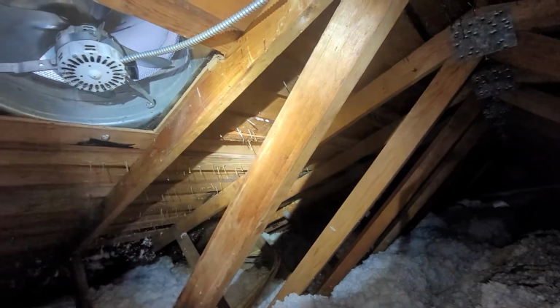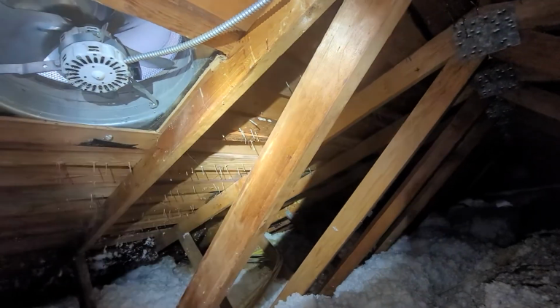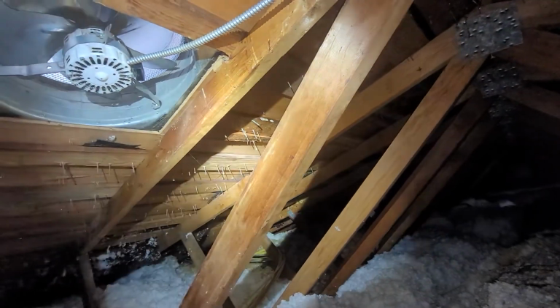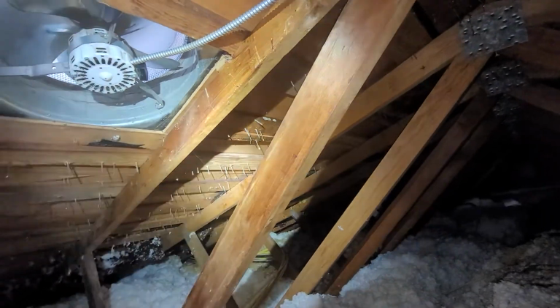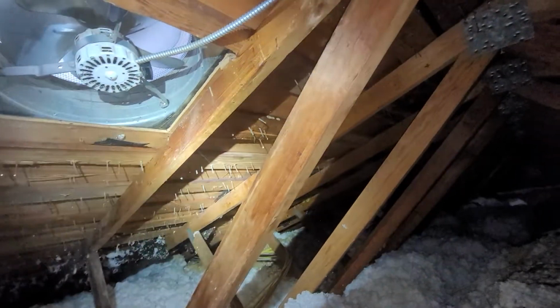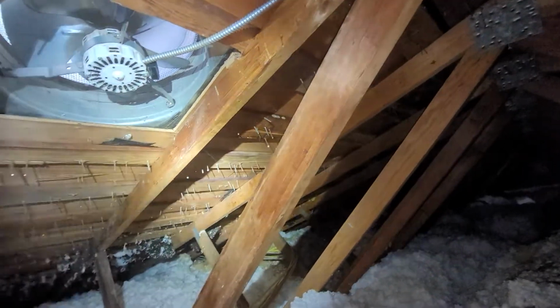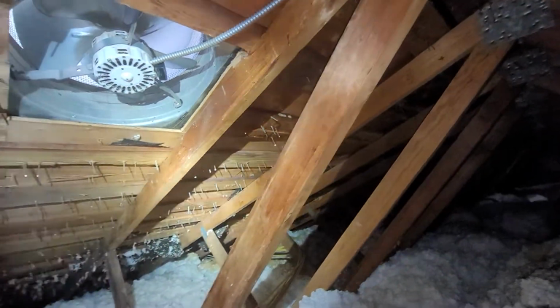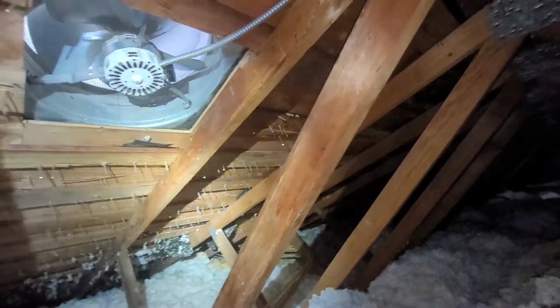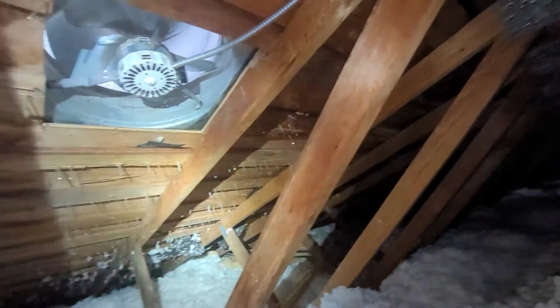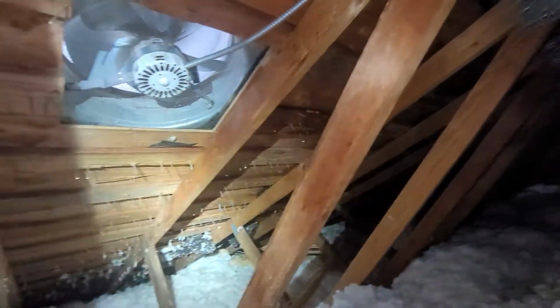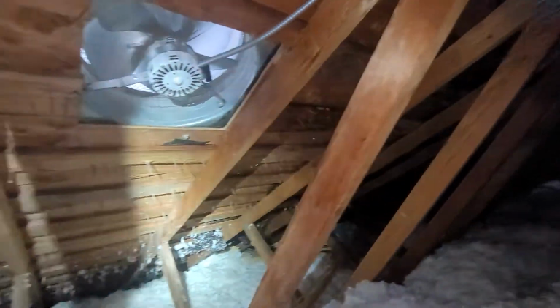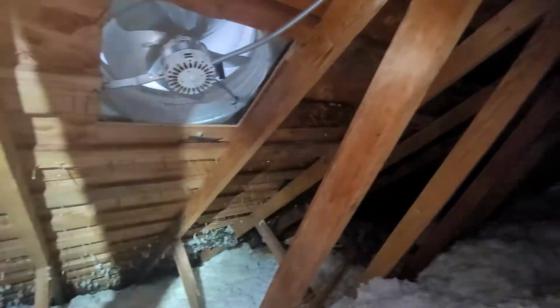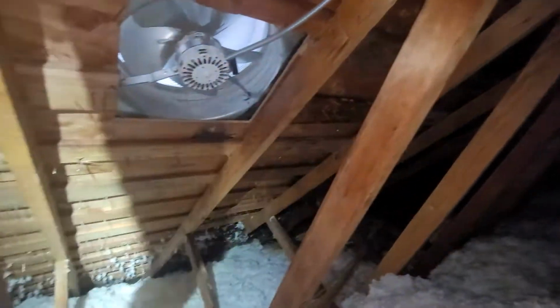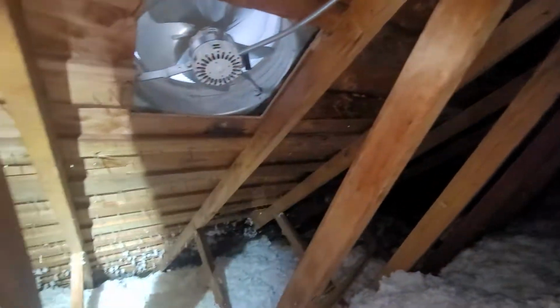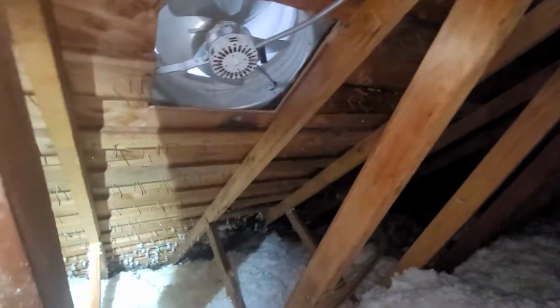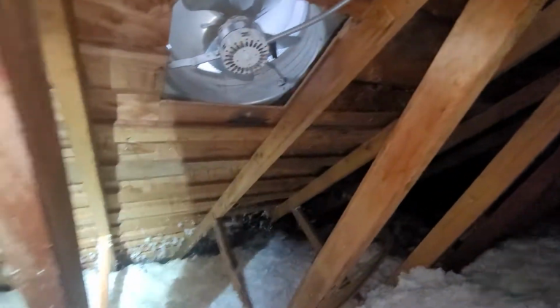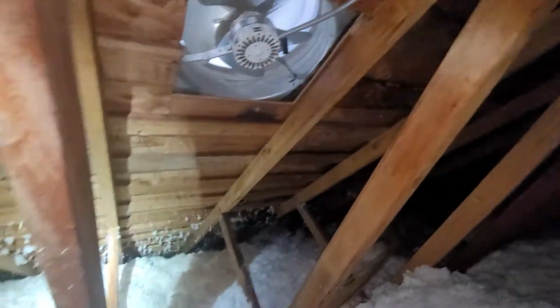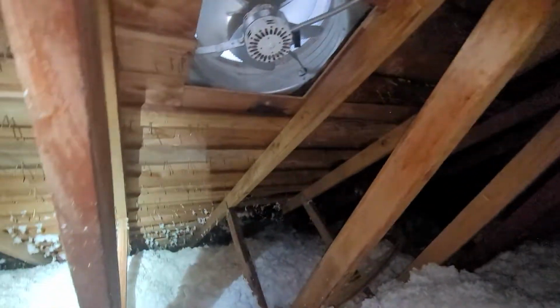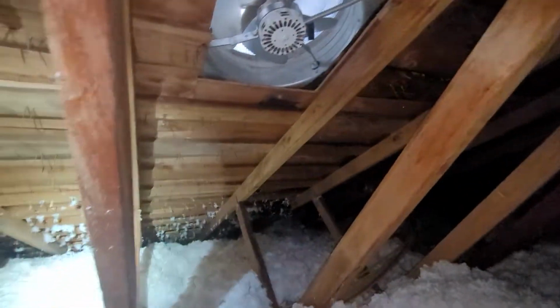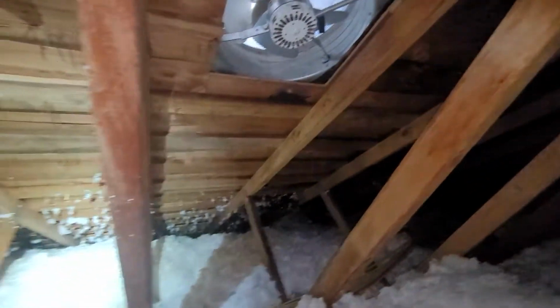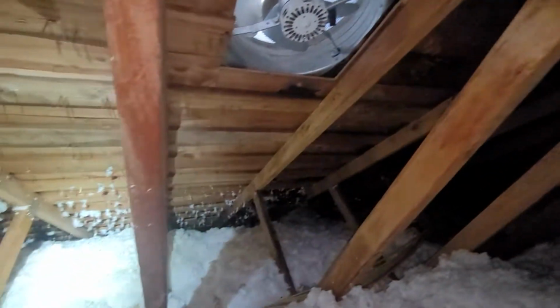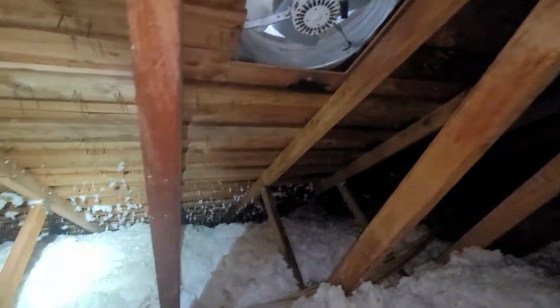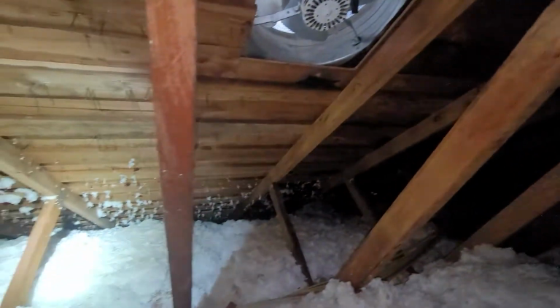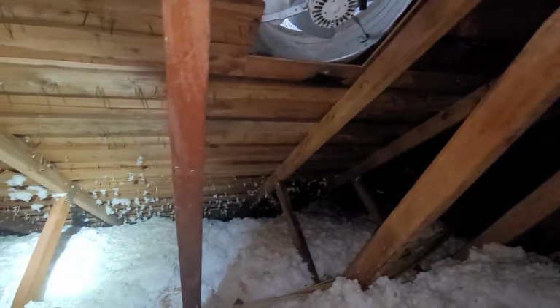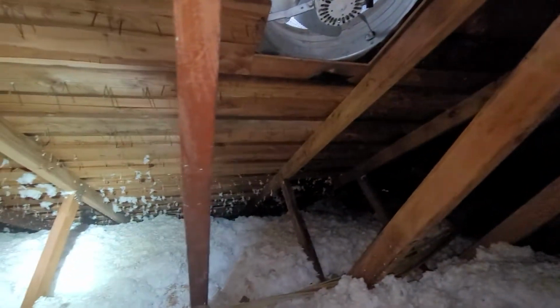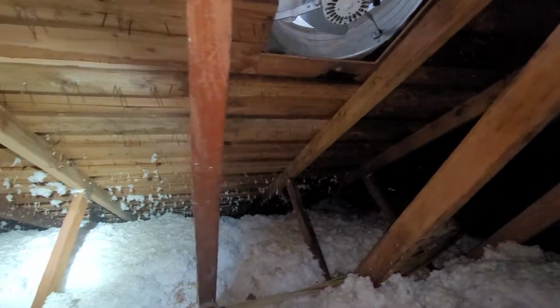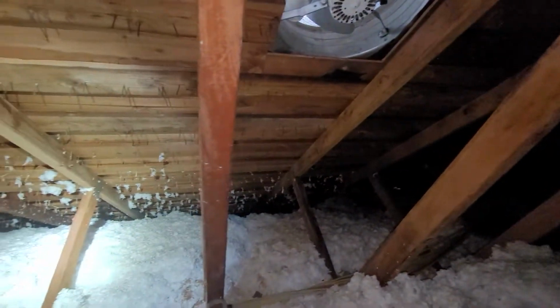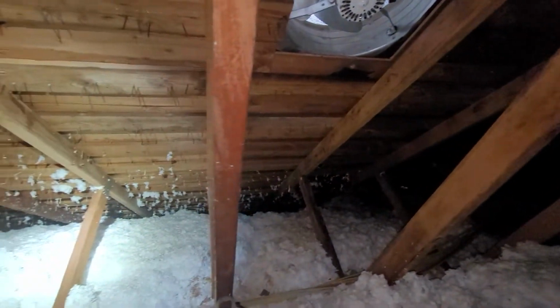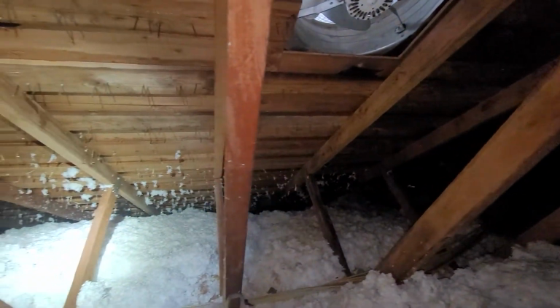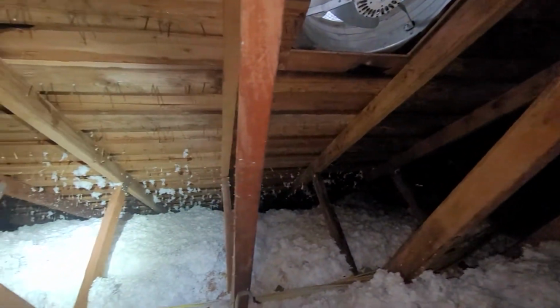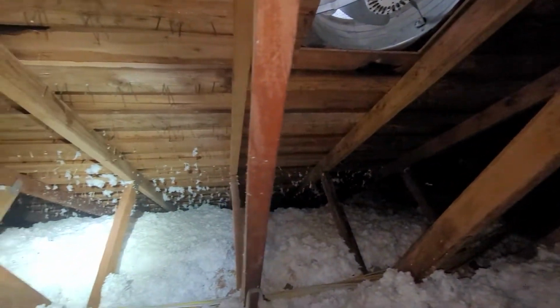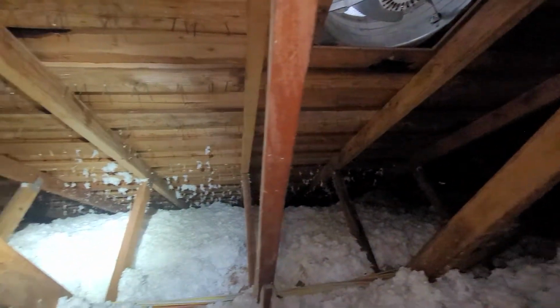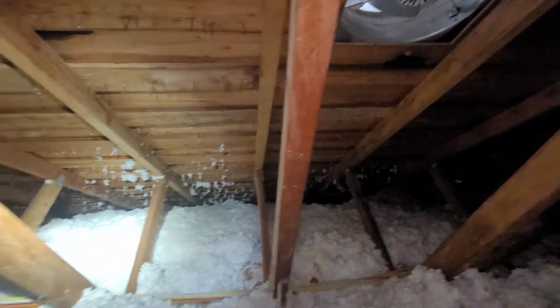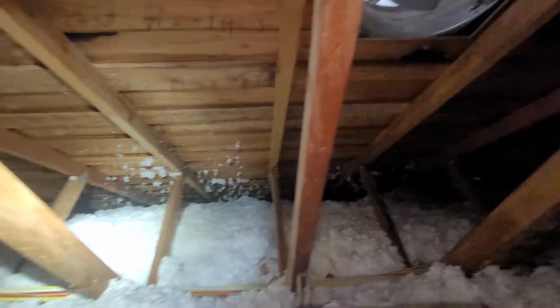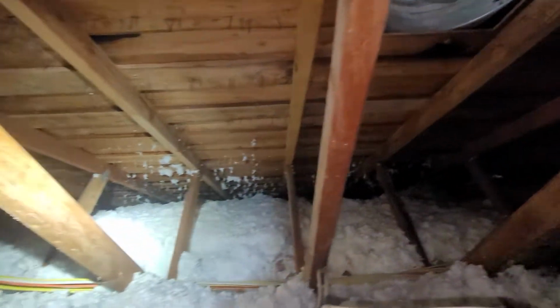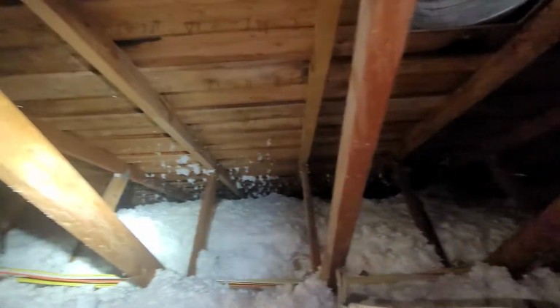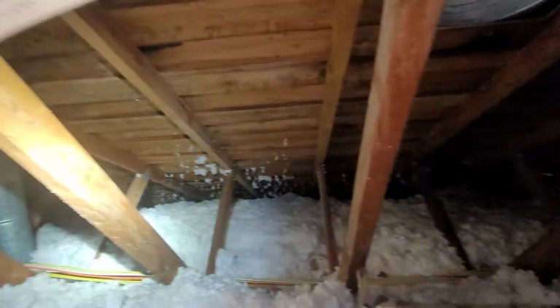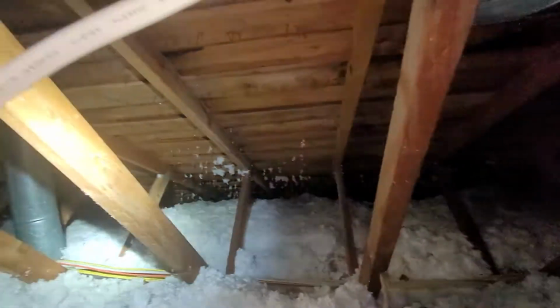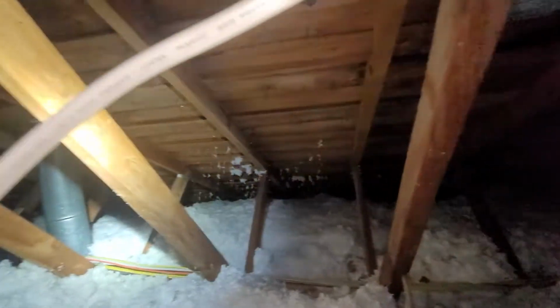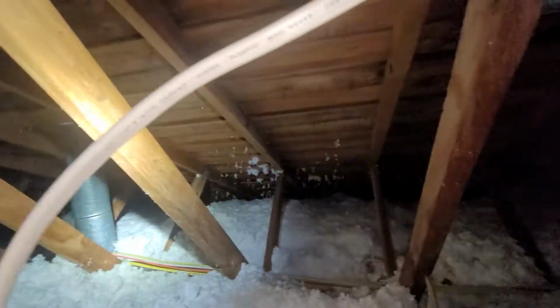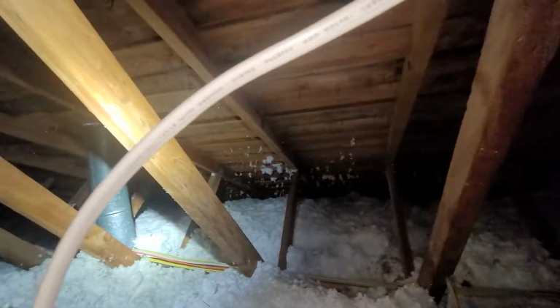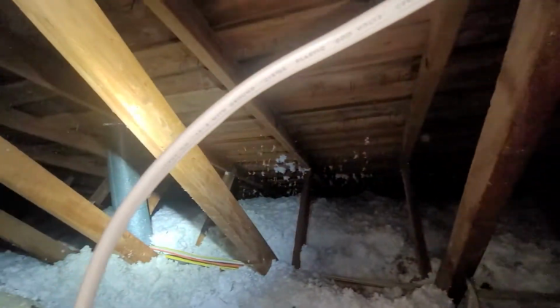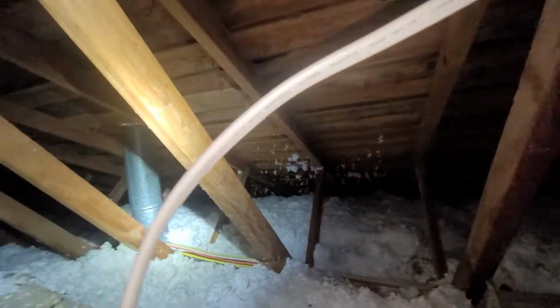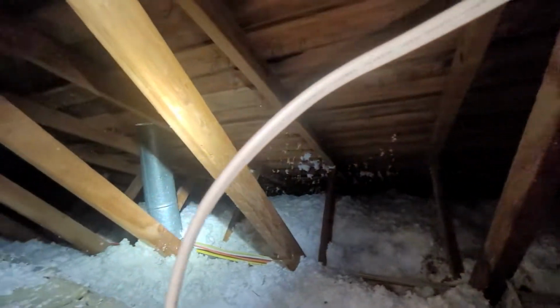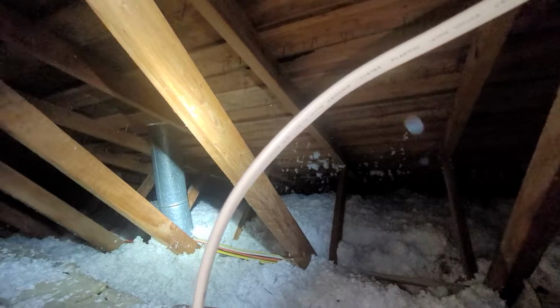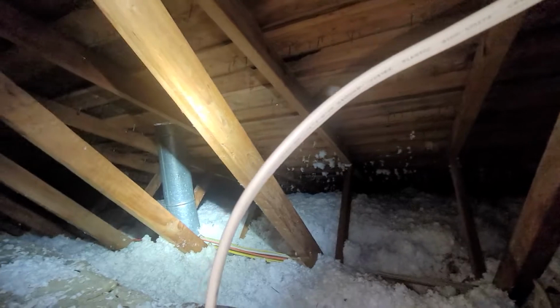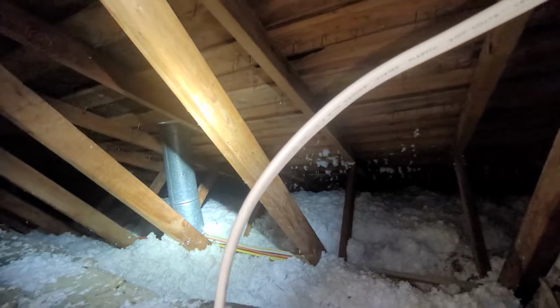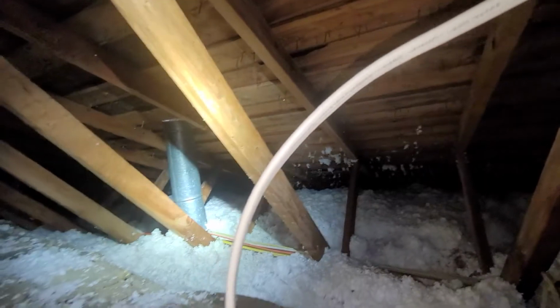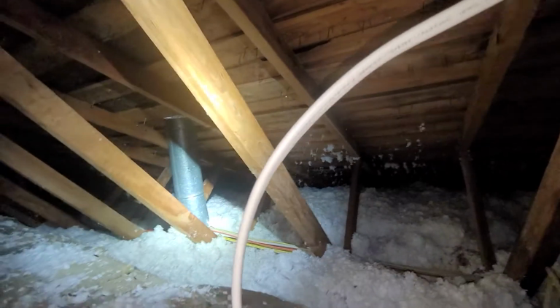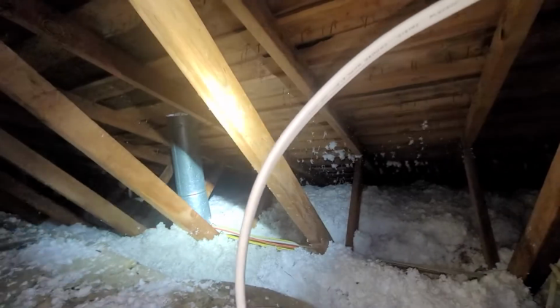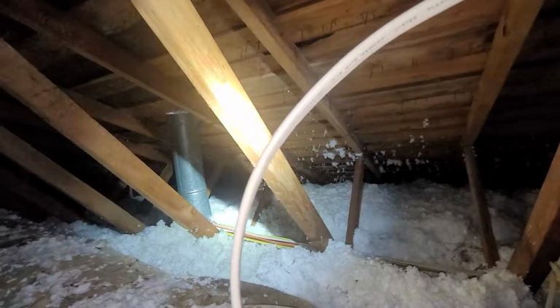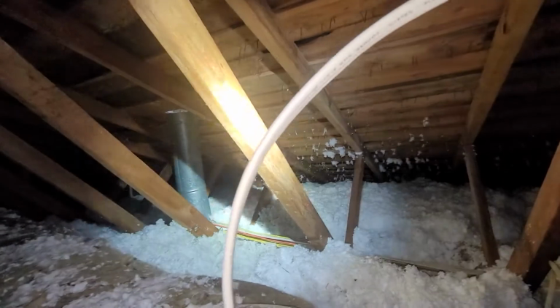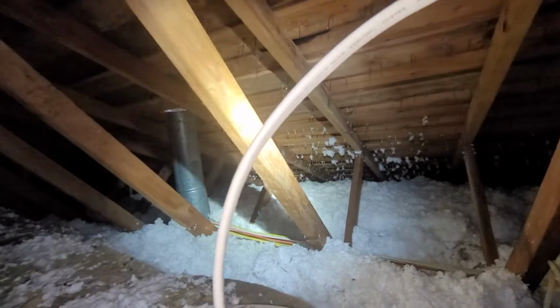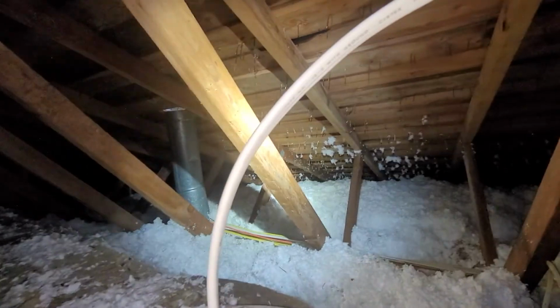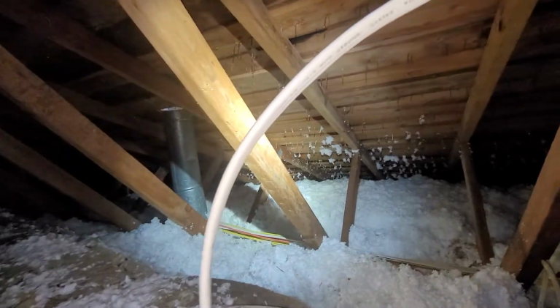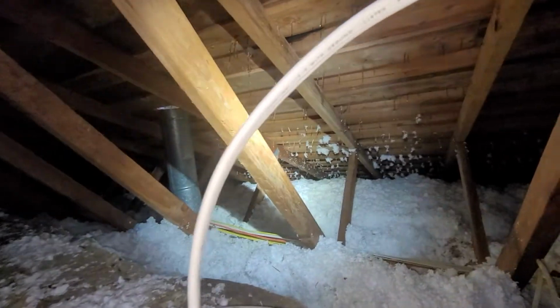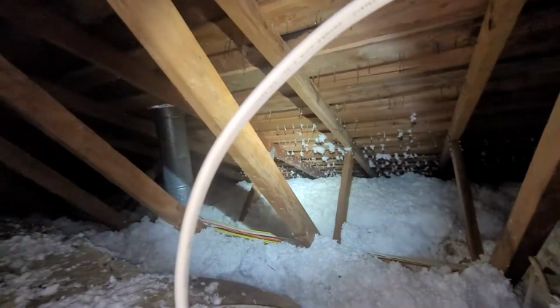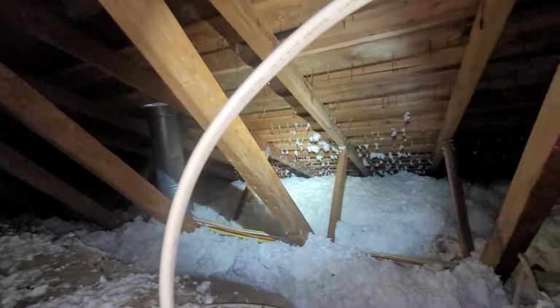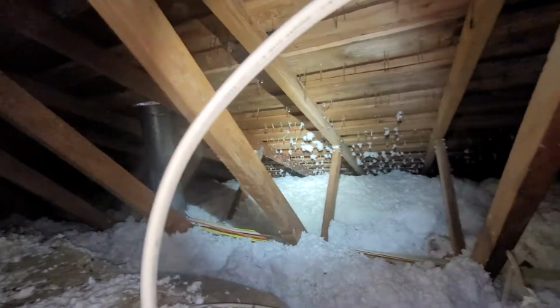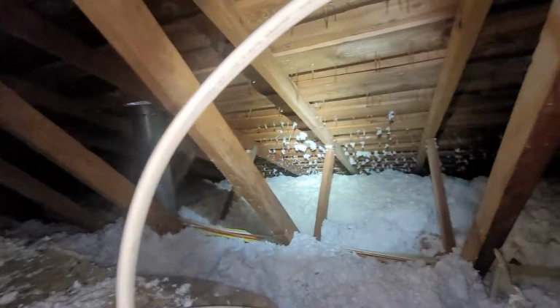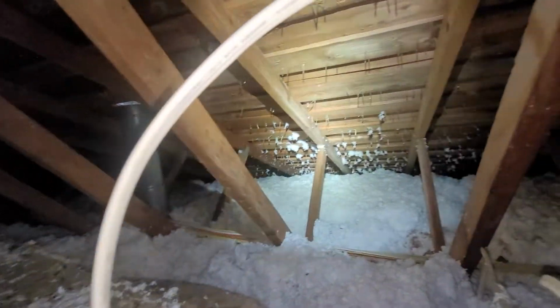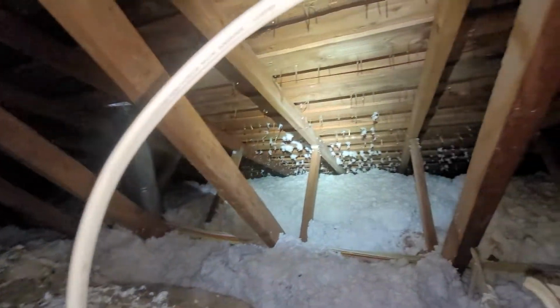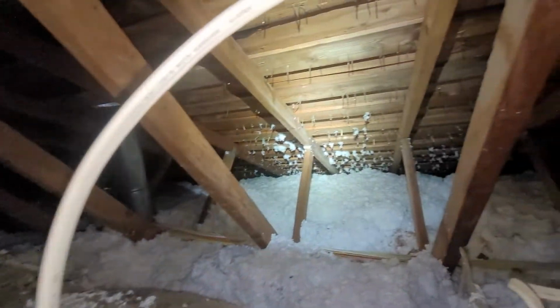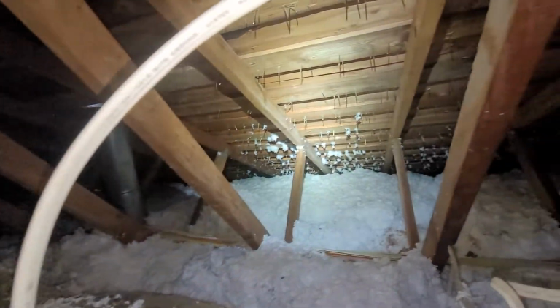At the time of inspection, a number of reportable challenges were present in this single-family home's truss-framed attic space. We'll do our best to detail those challenges here.